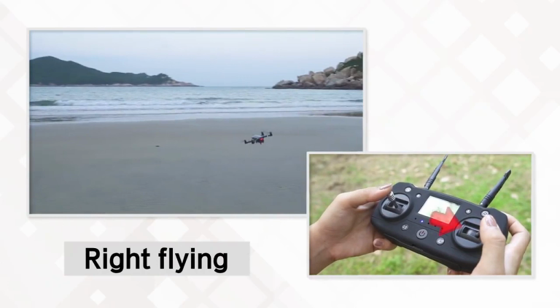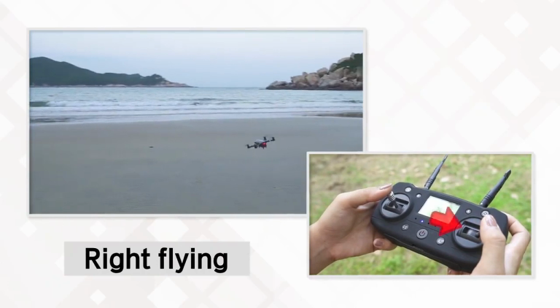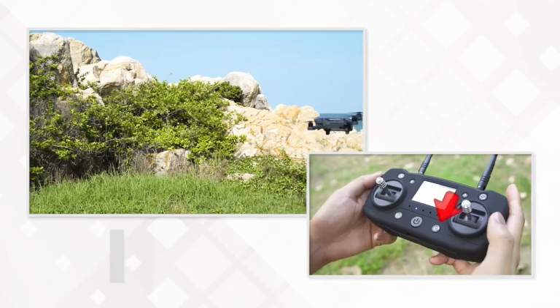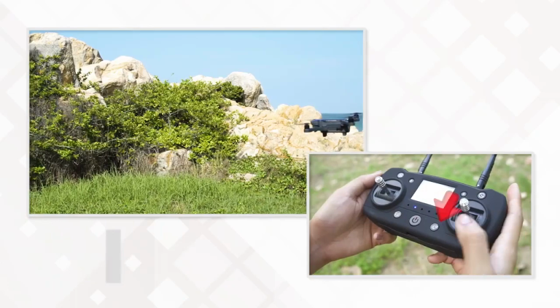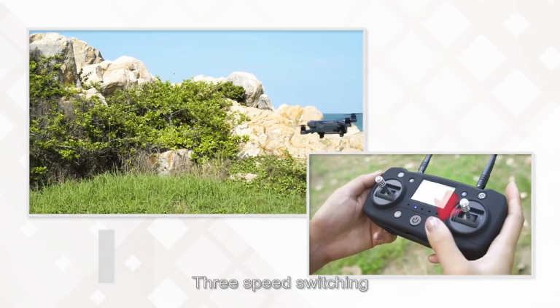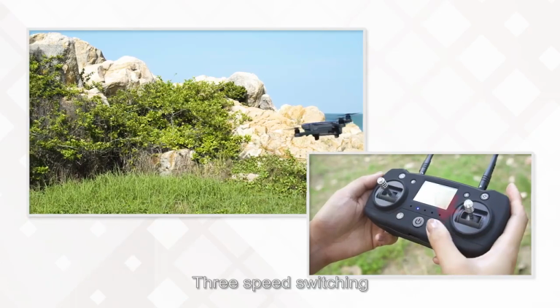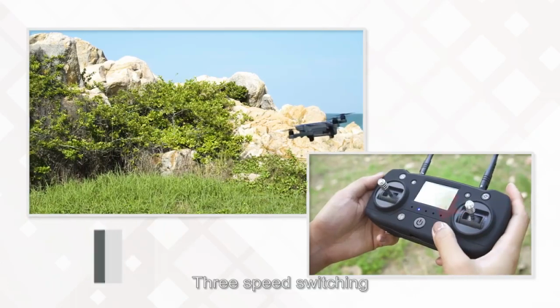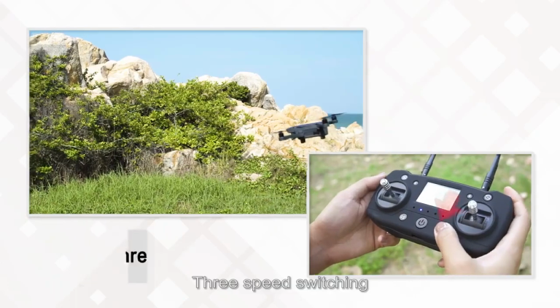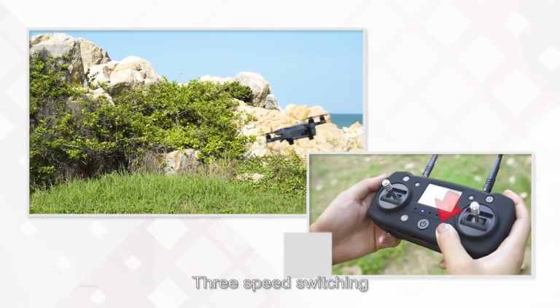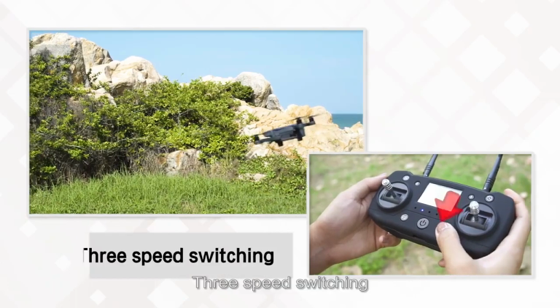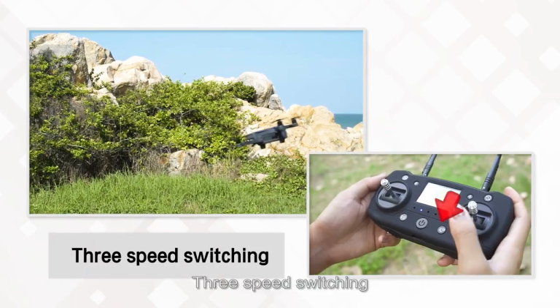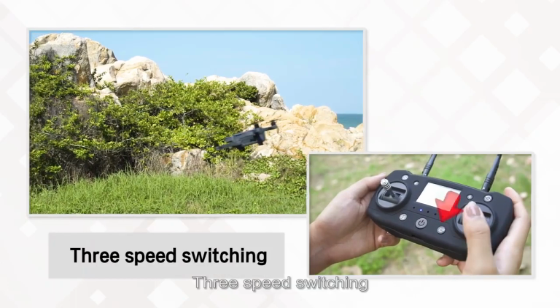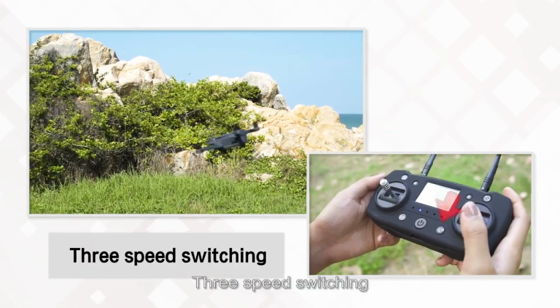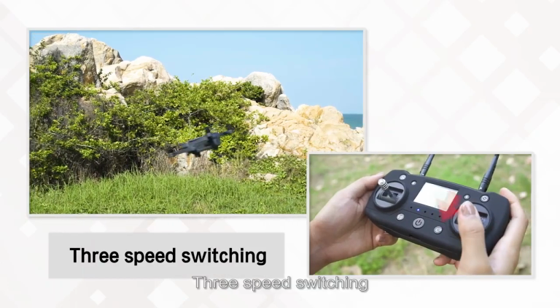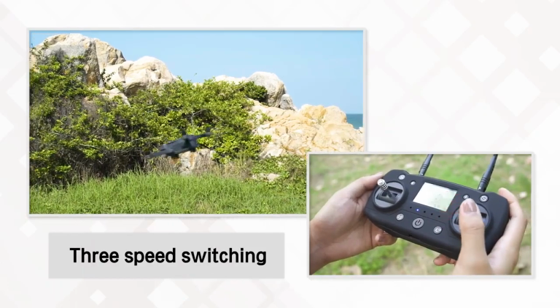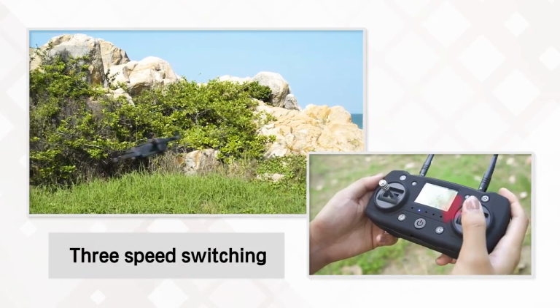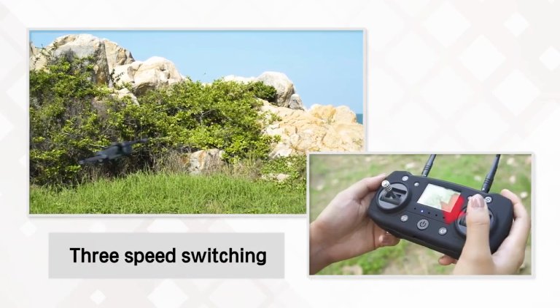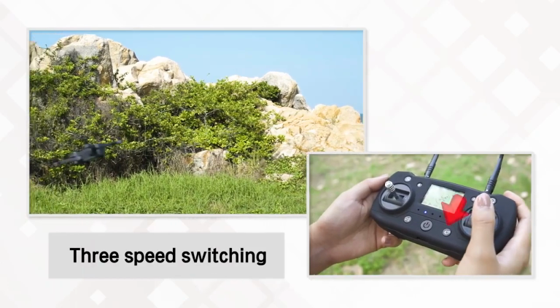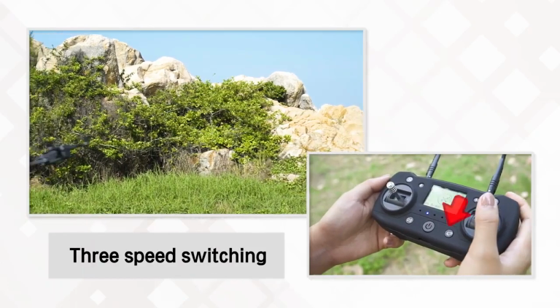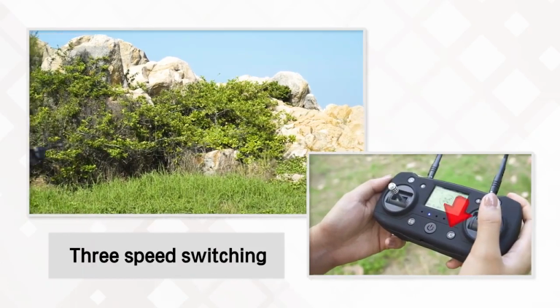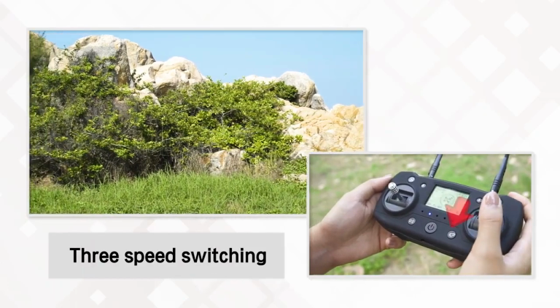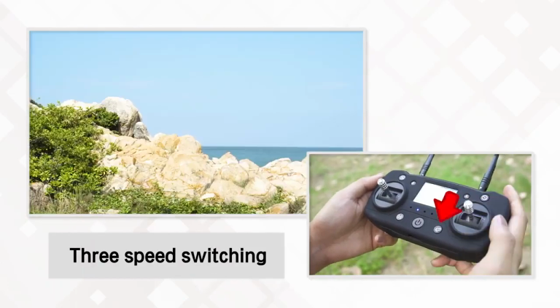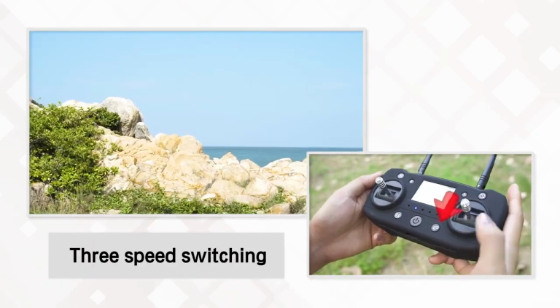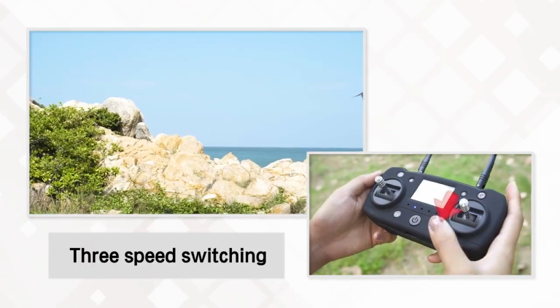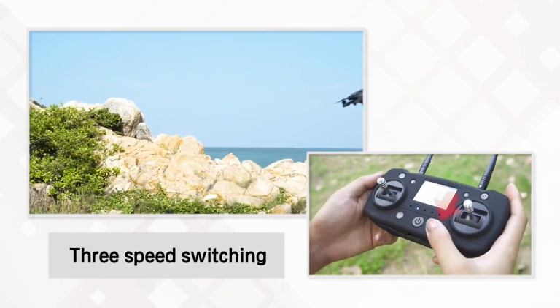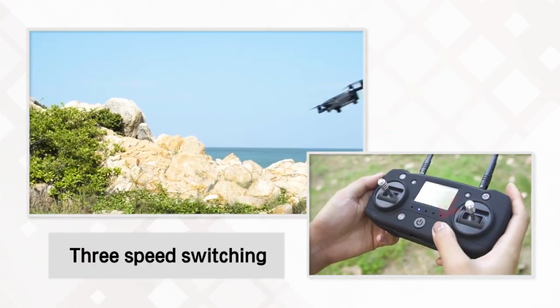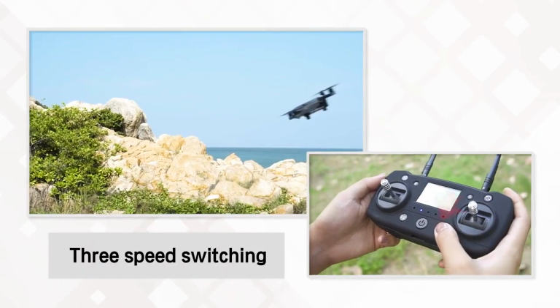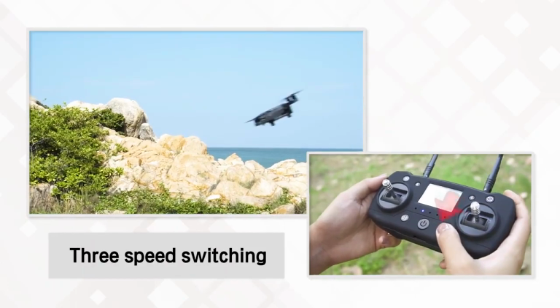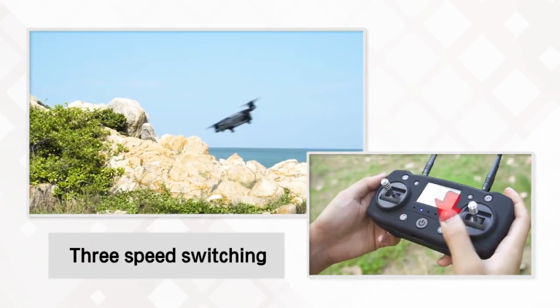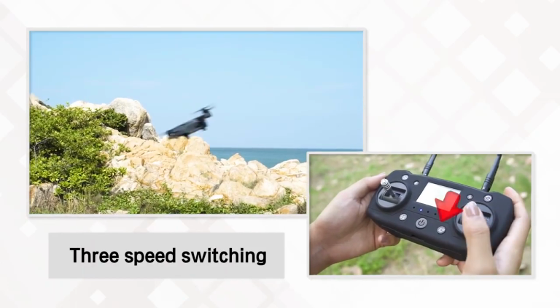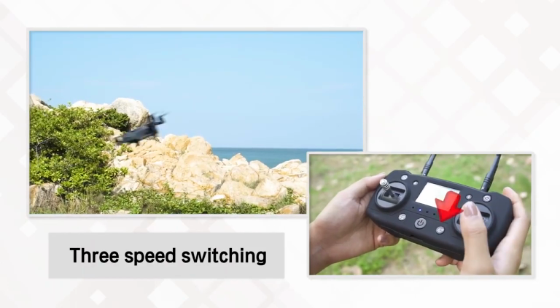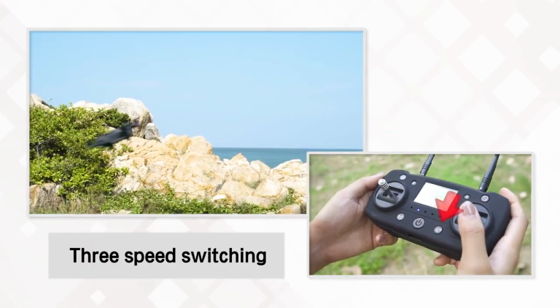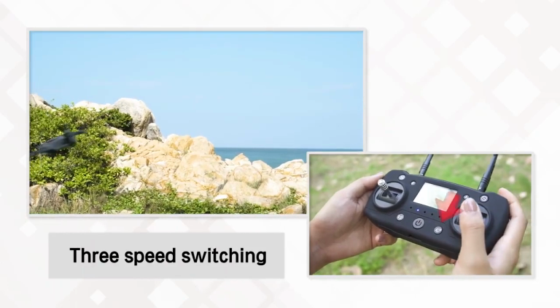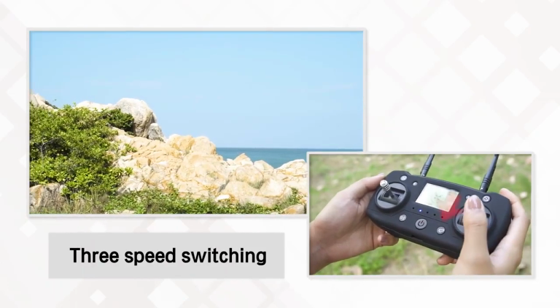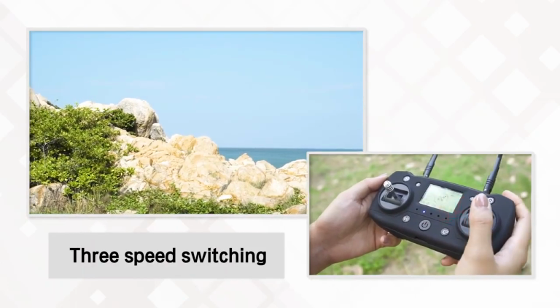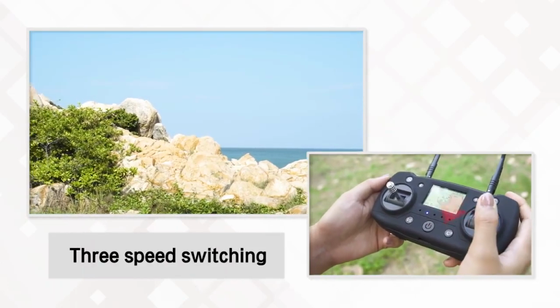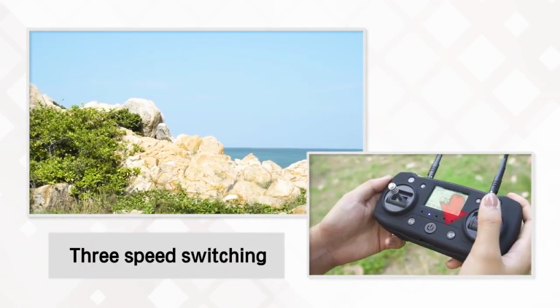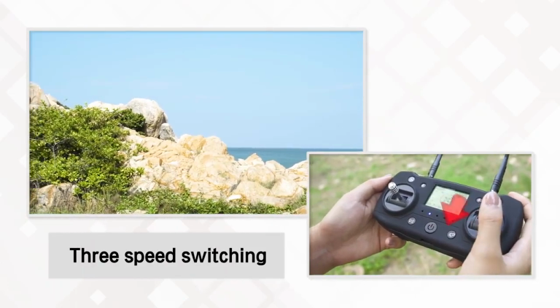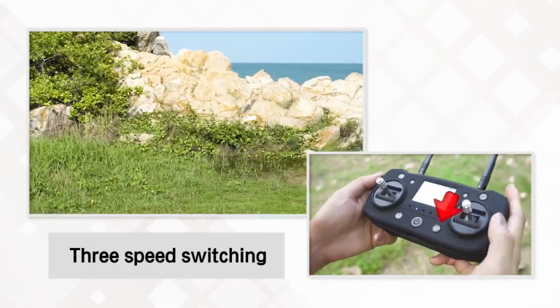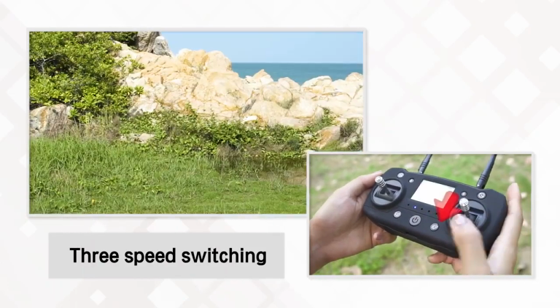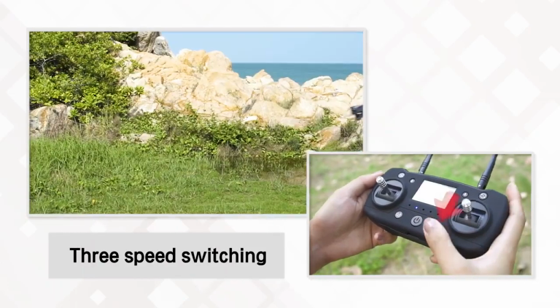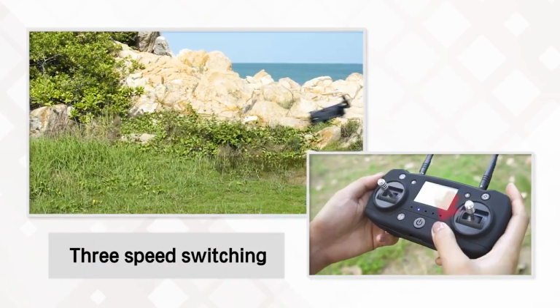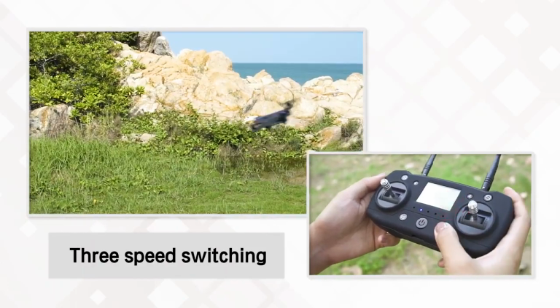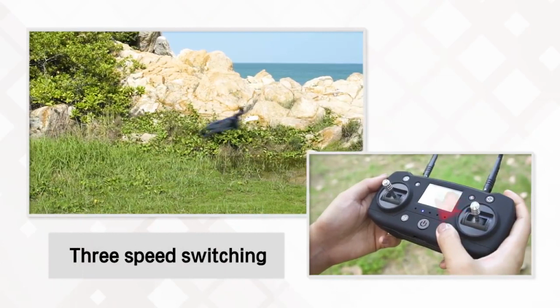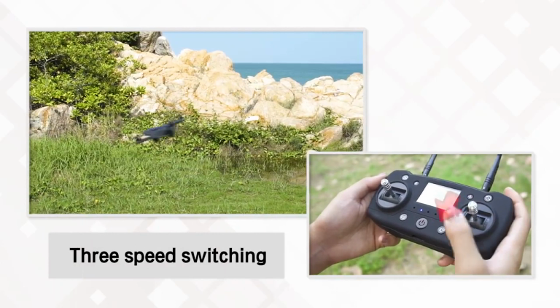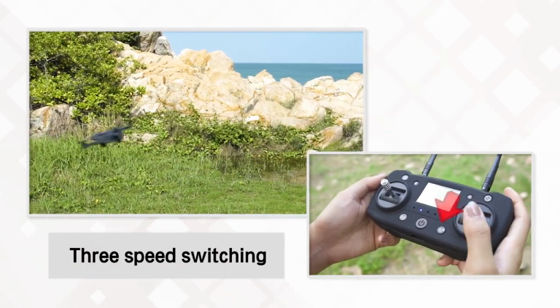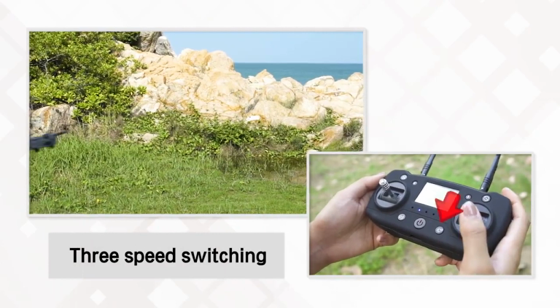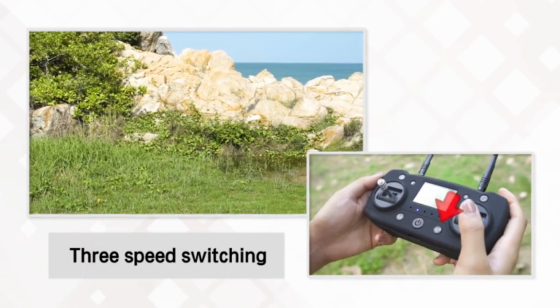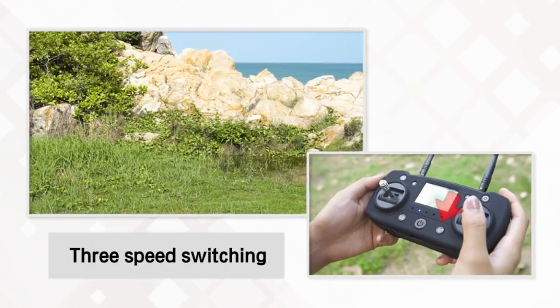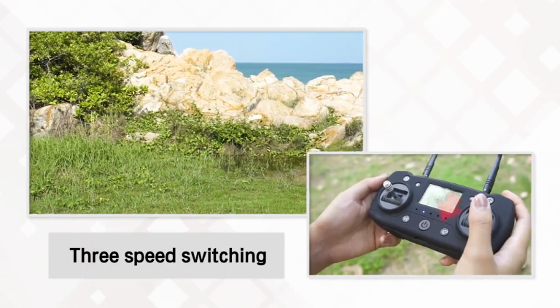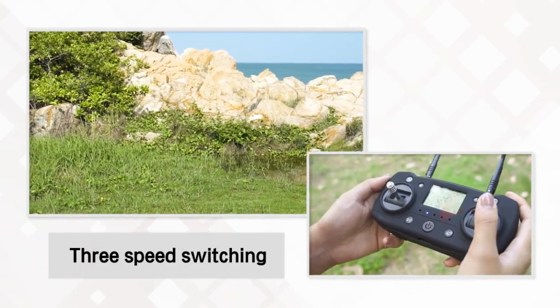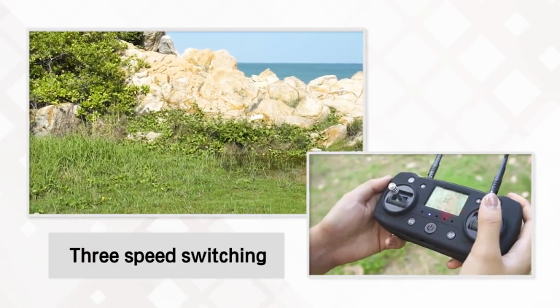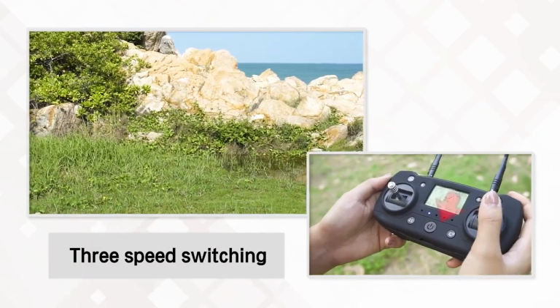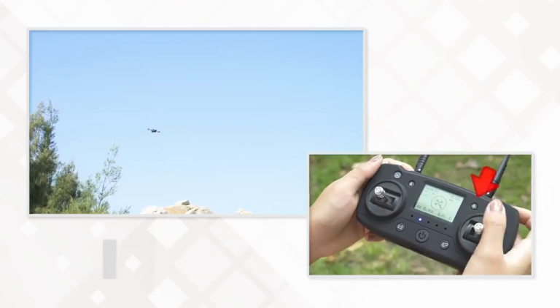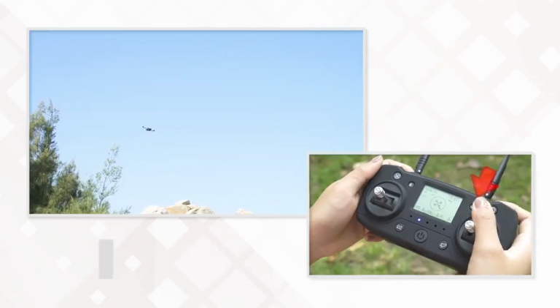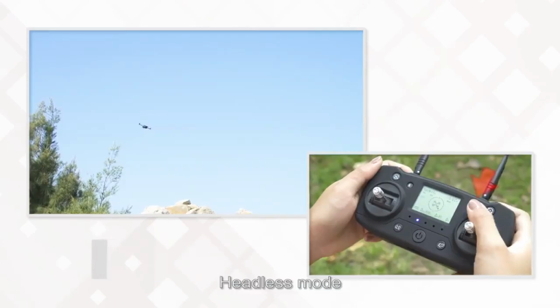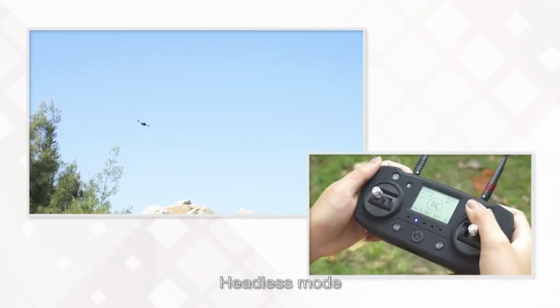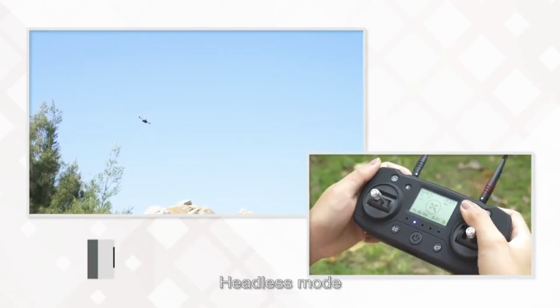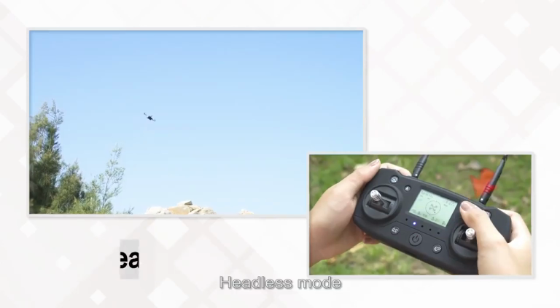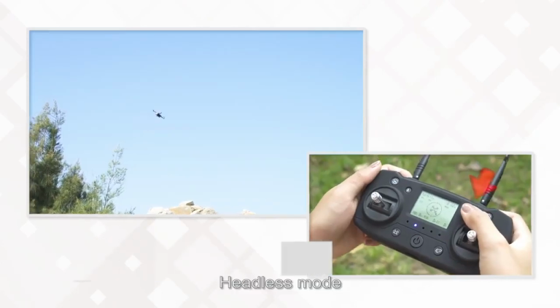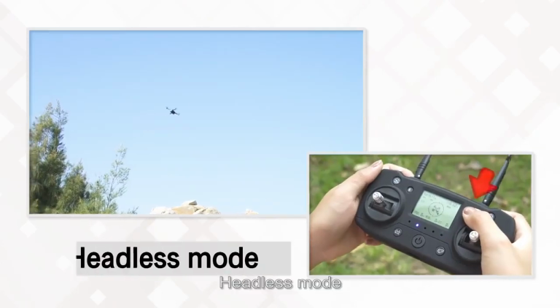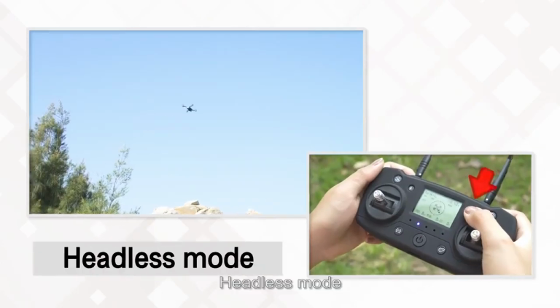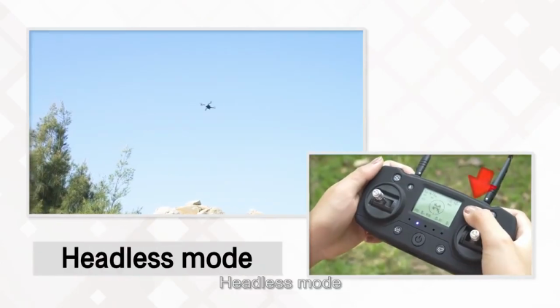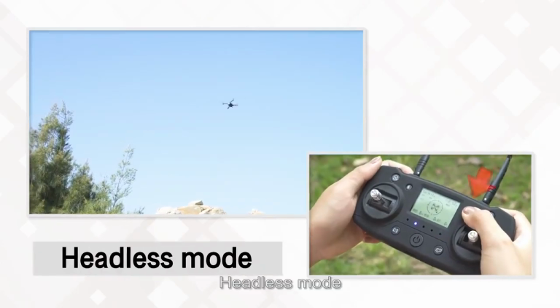Three speed switching: at this mode you can switch between three speed levels.